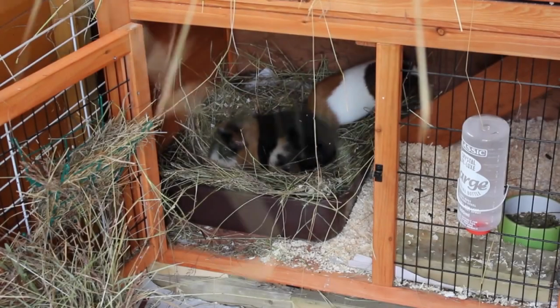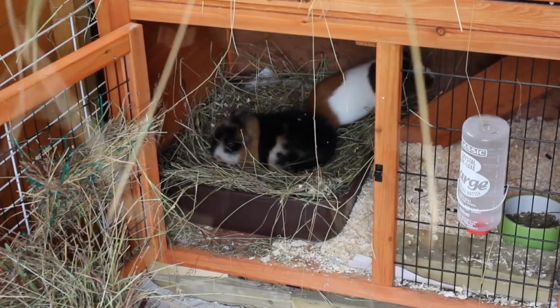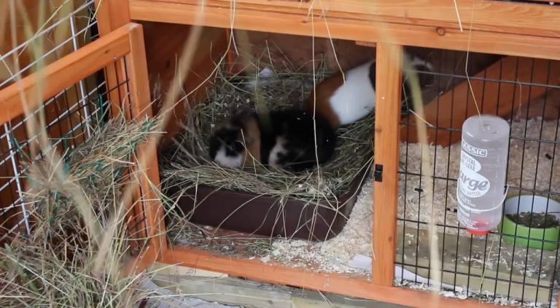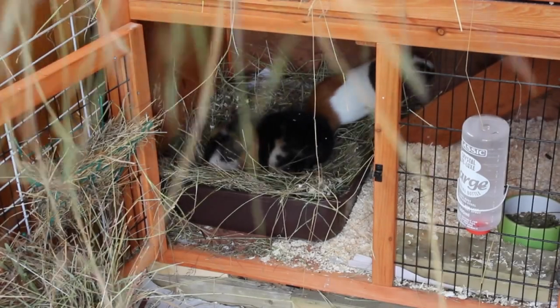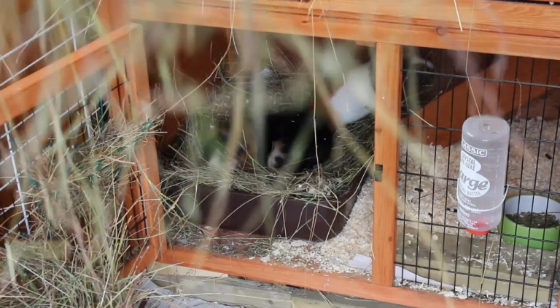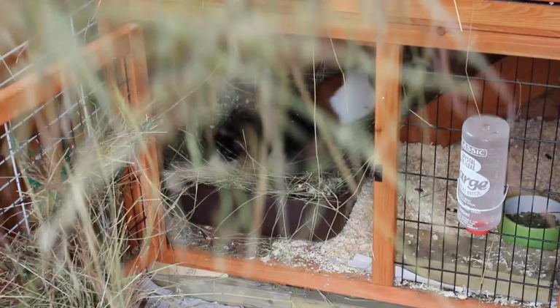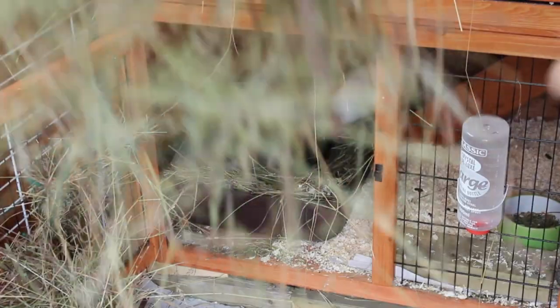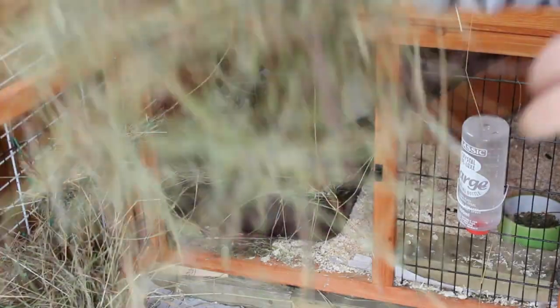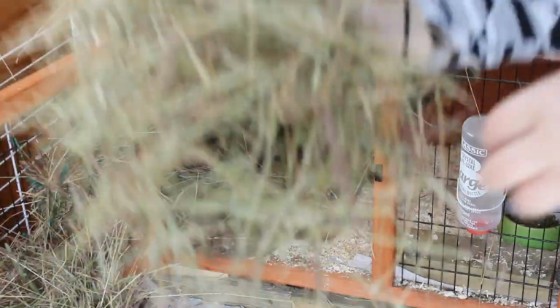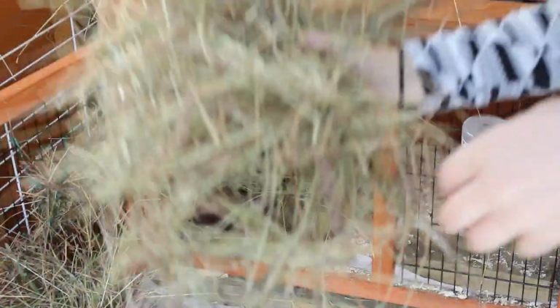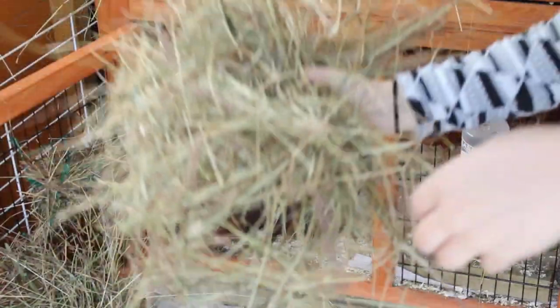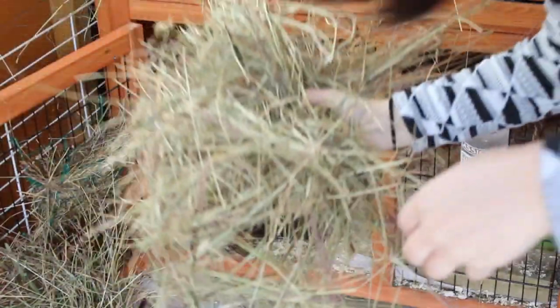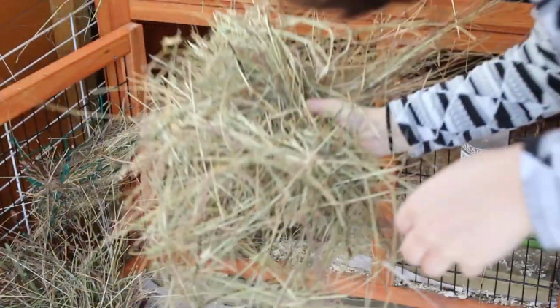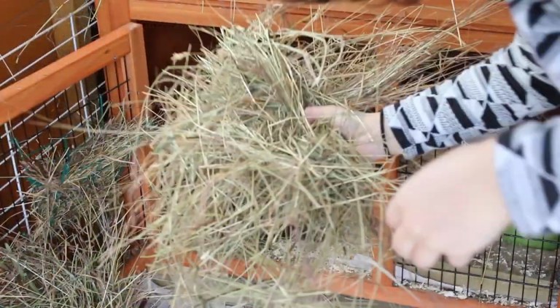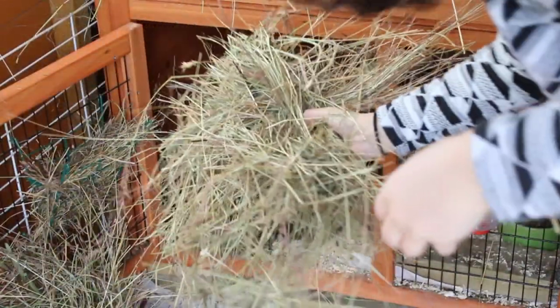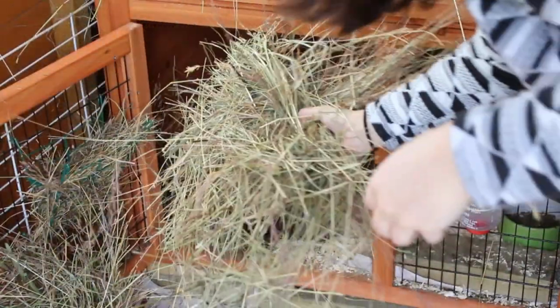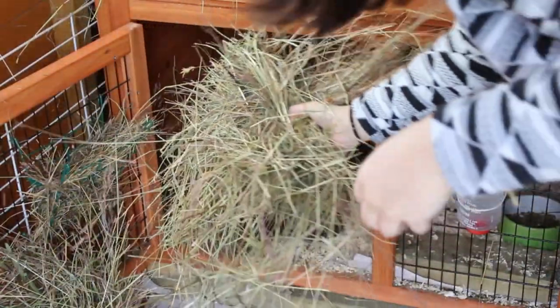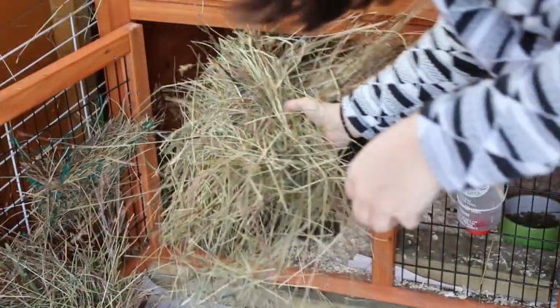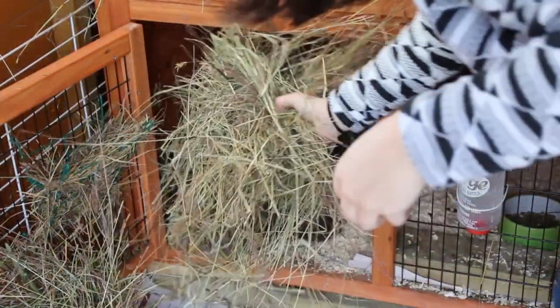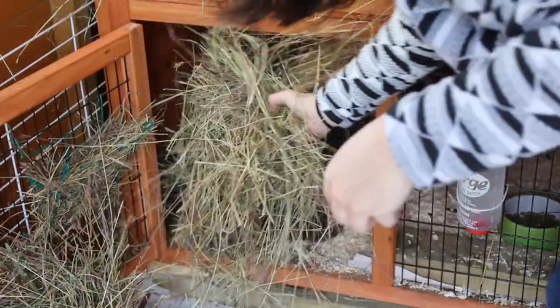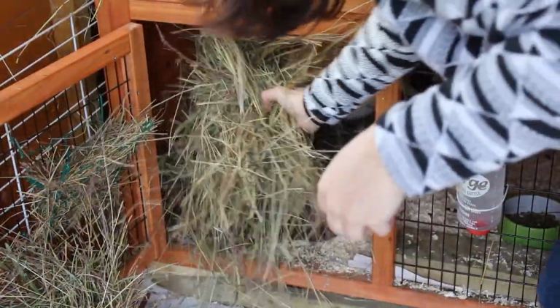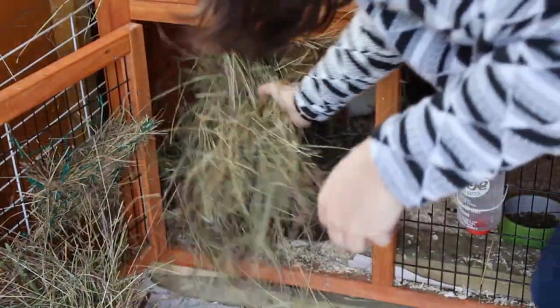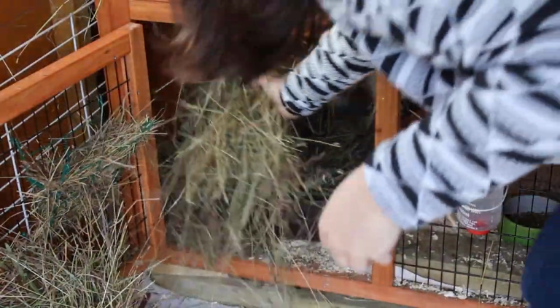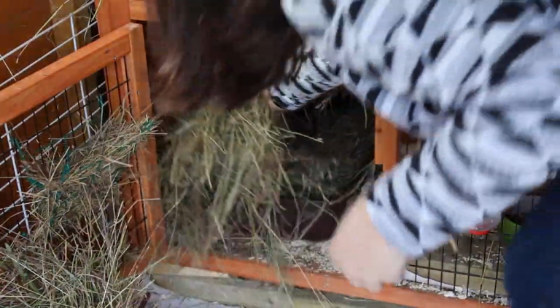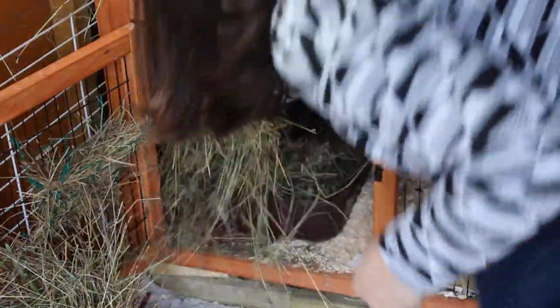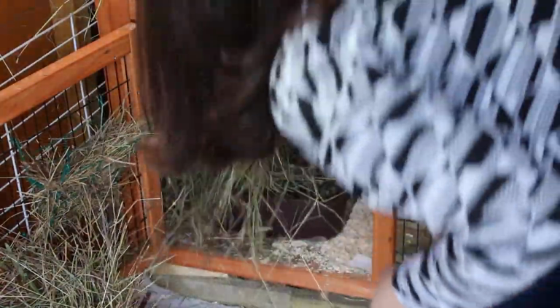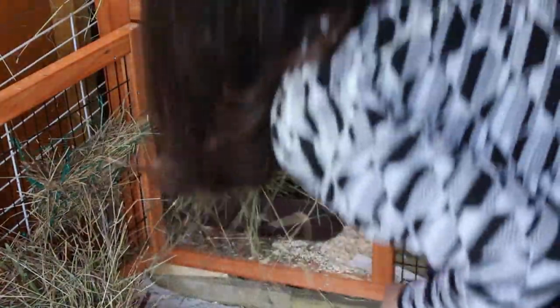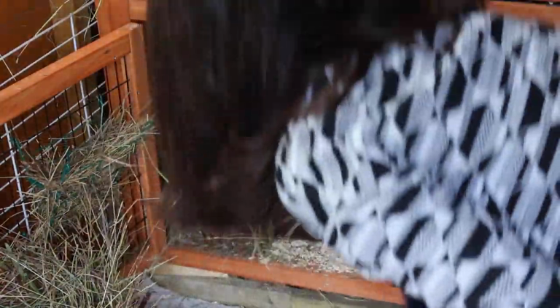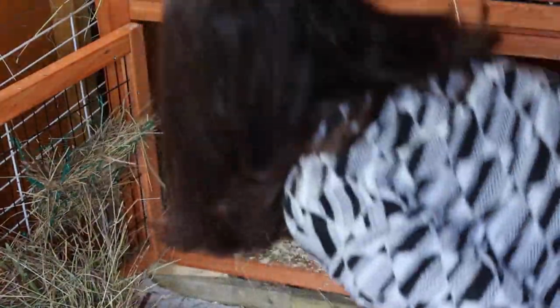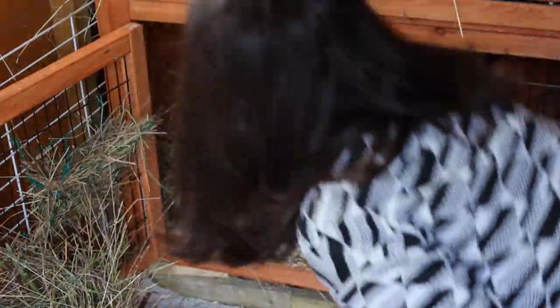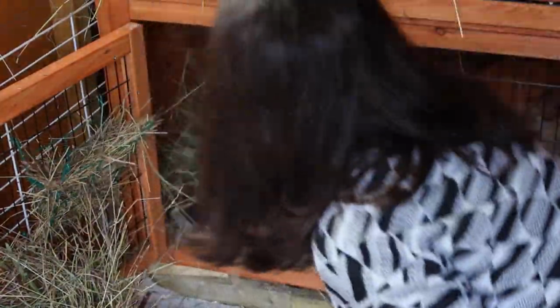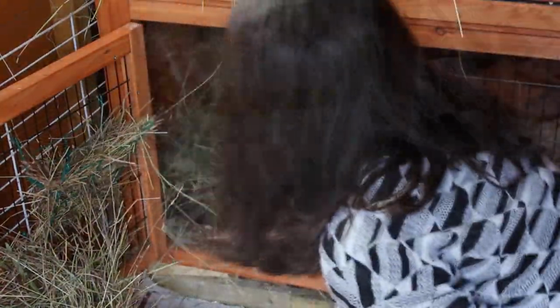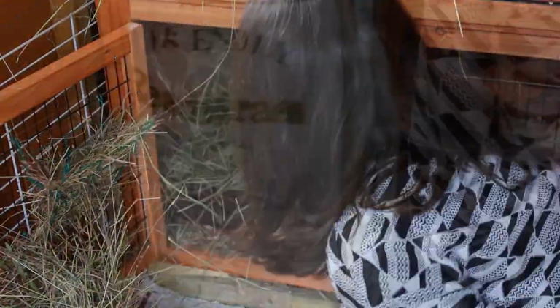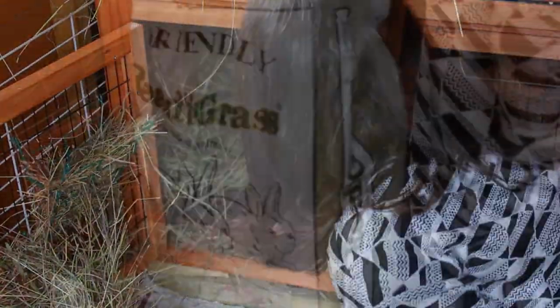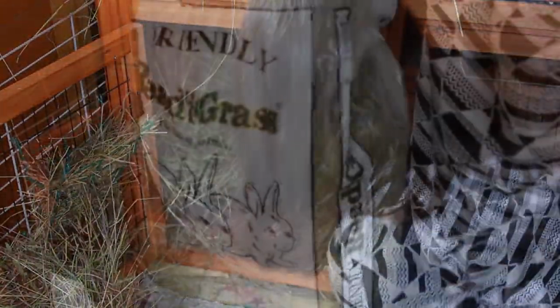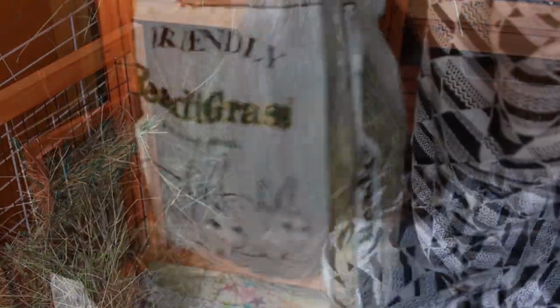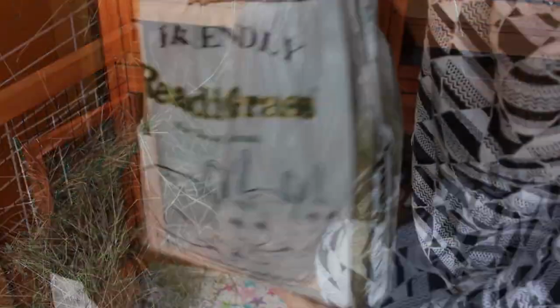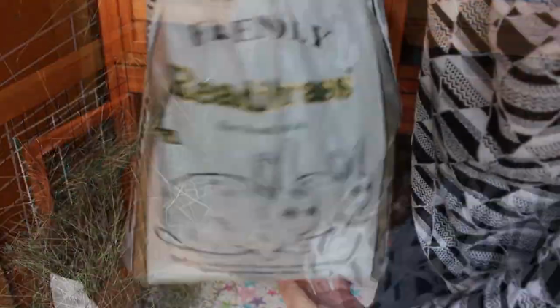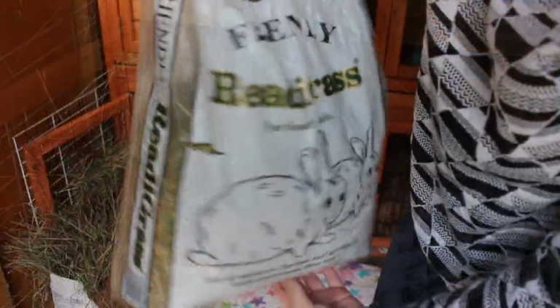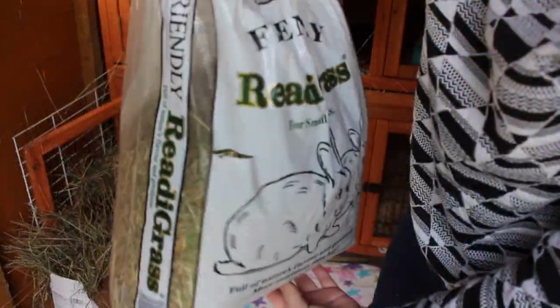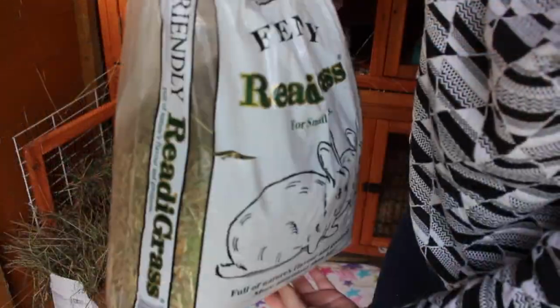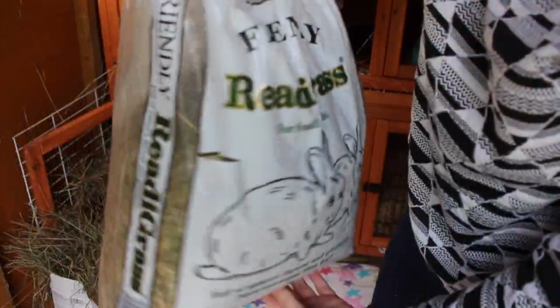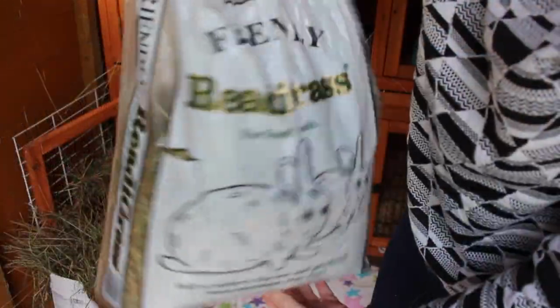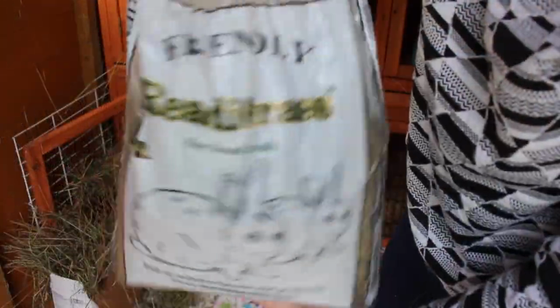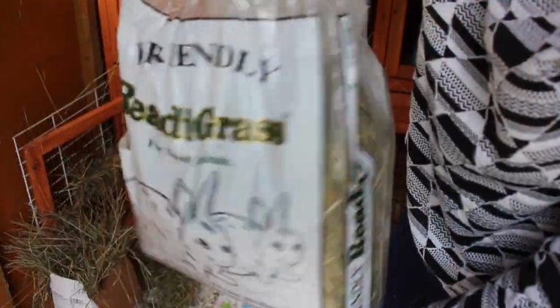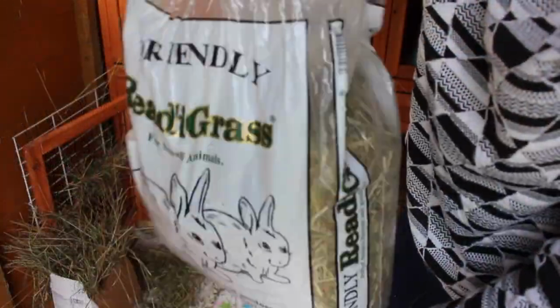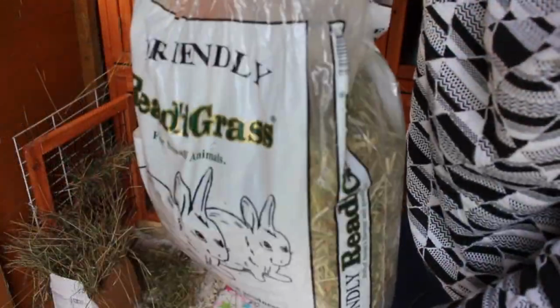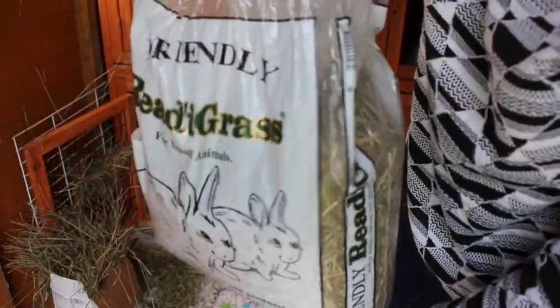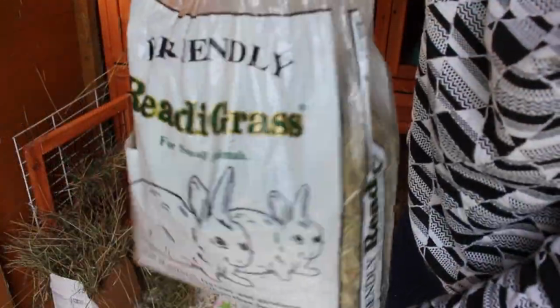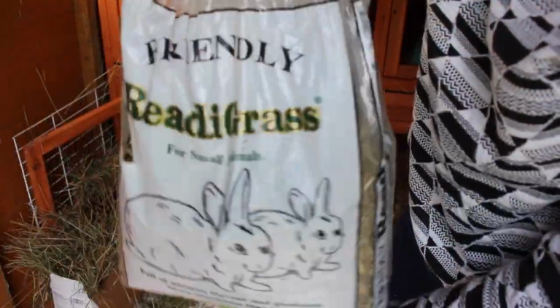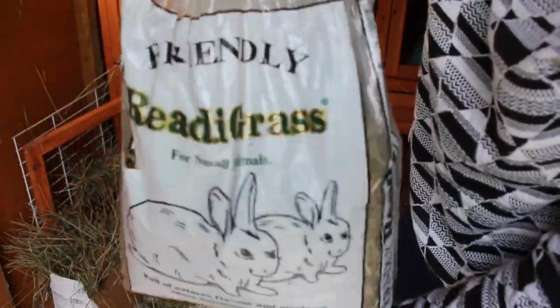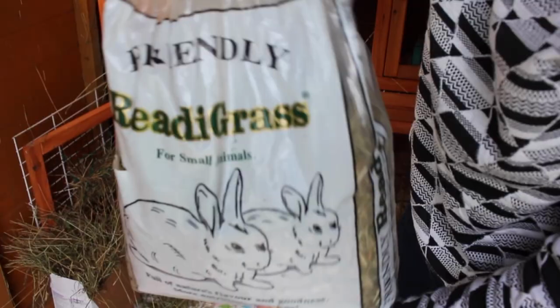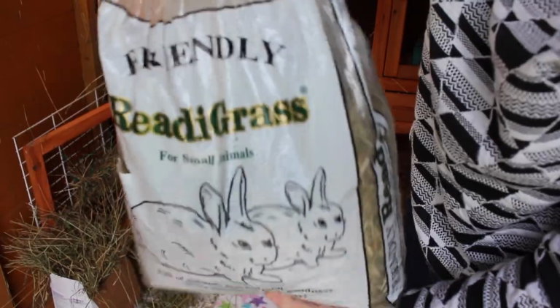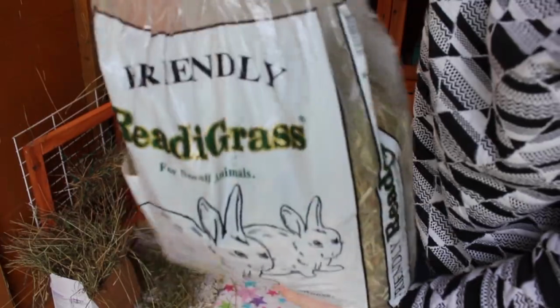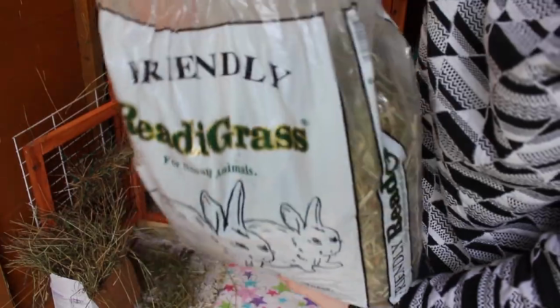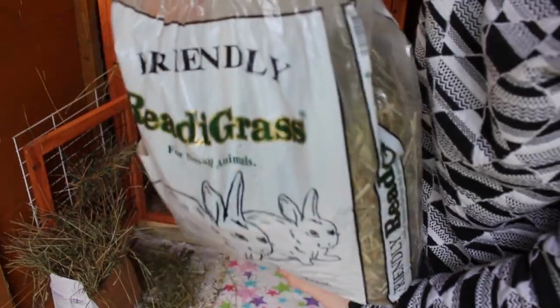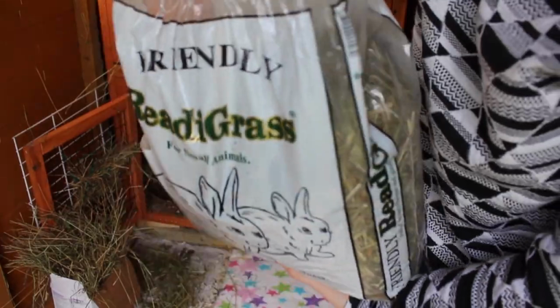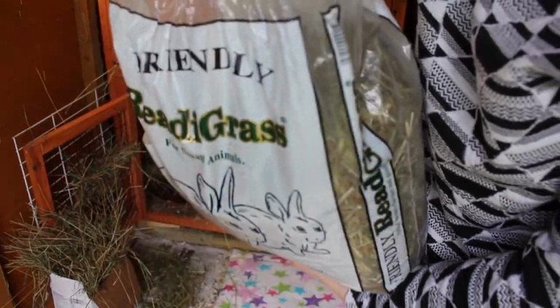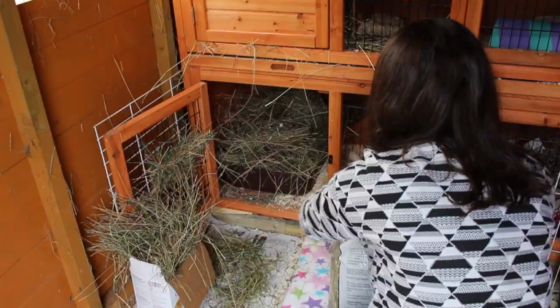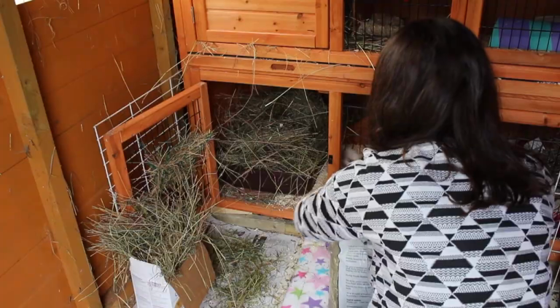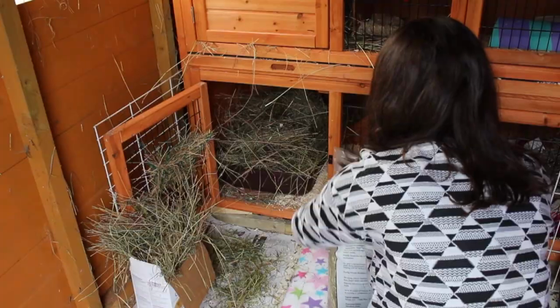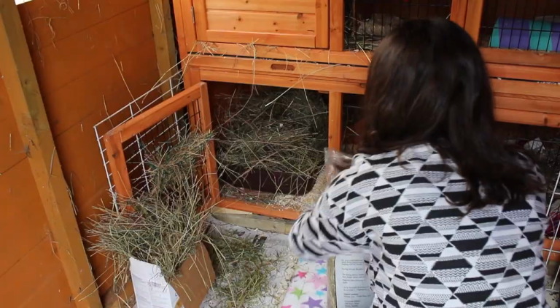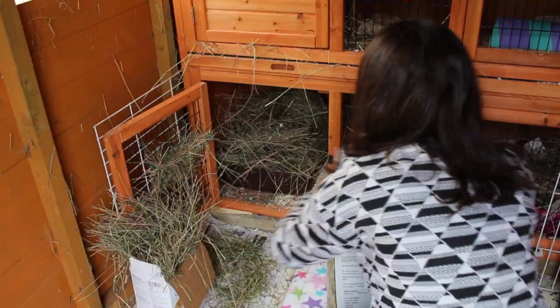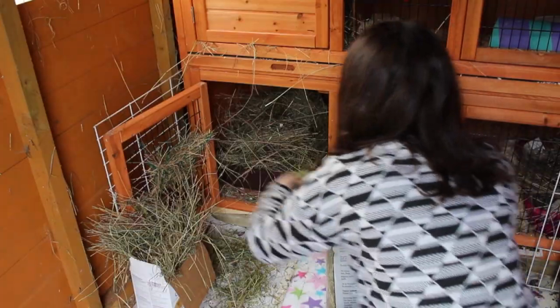I then top up their hay if necessary — I usually just add a bunch more — and spread a bit of readigrass everywhere for them to enjoy.